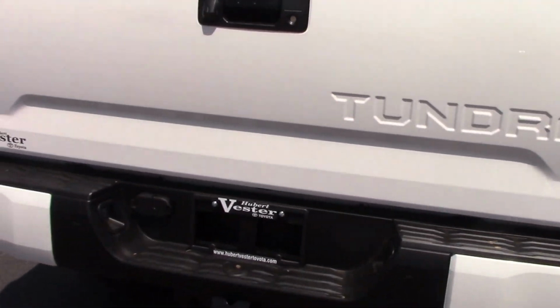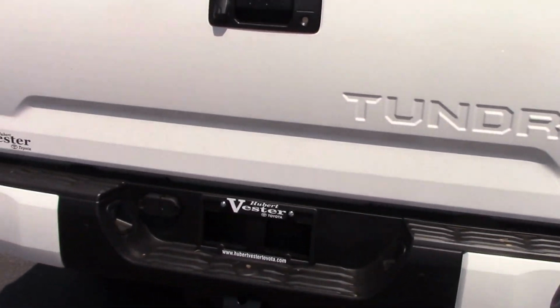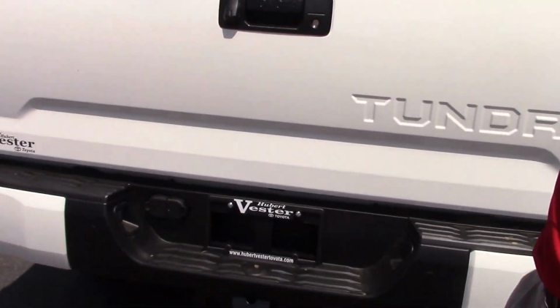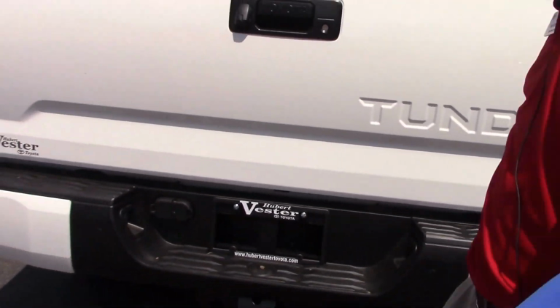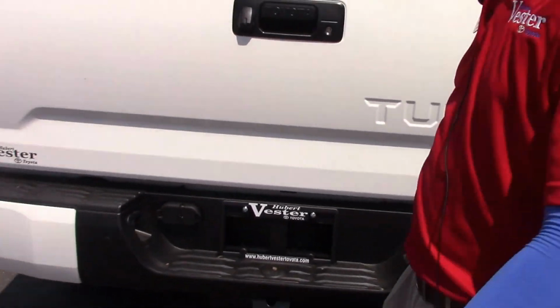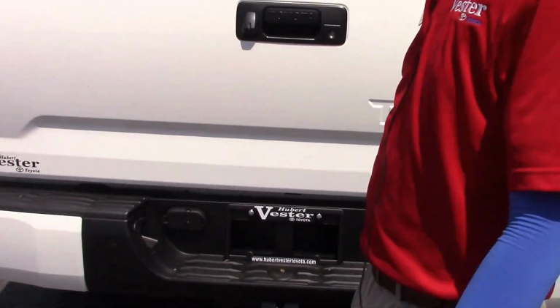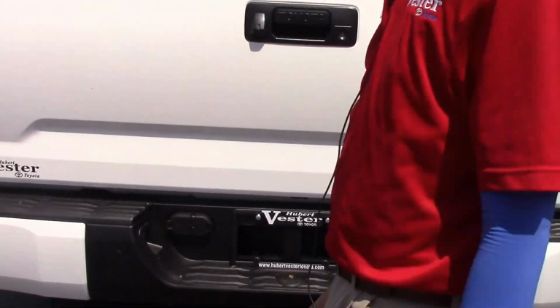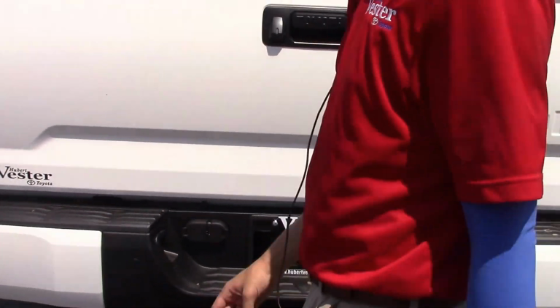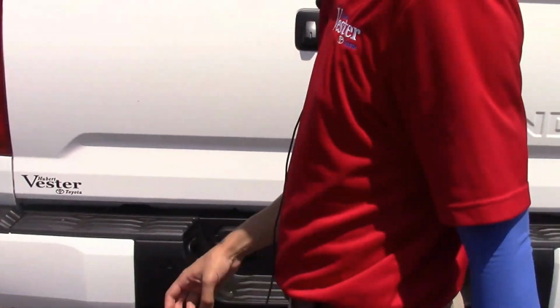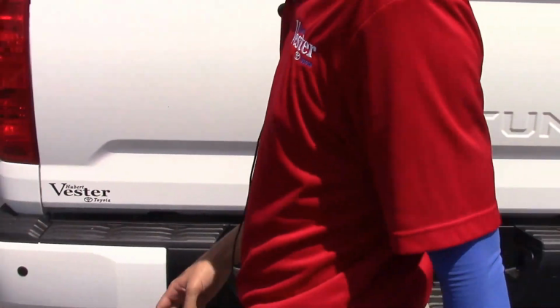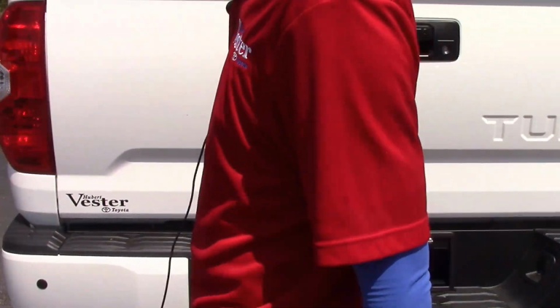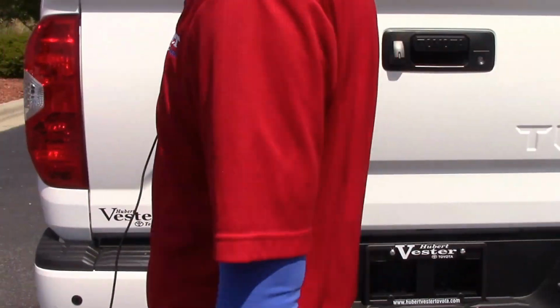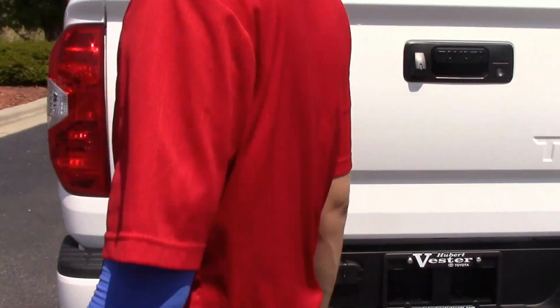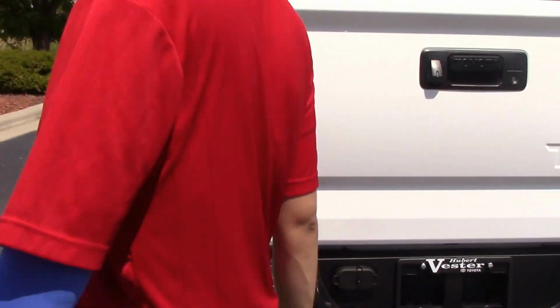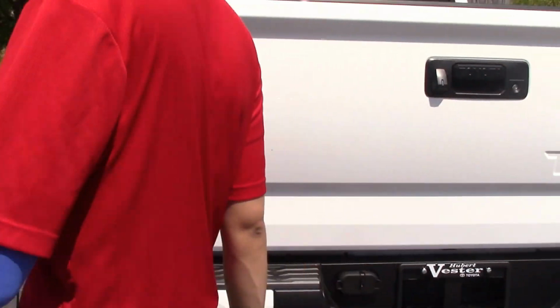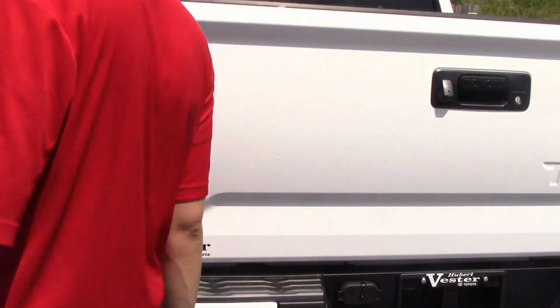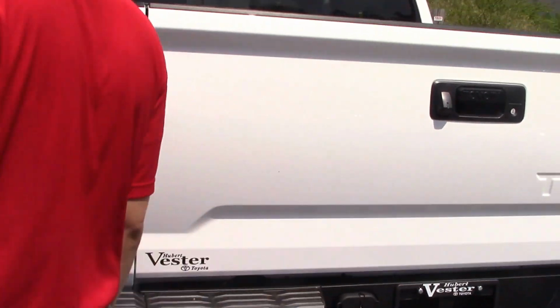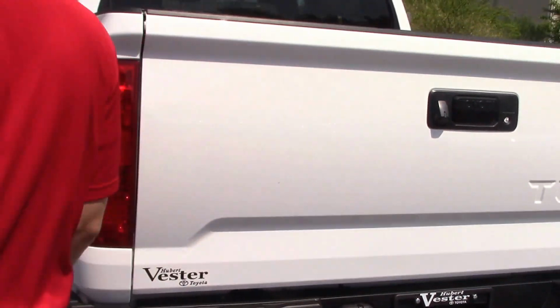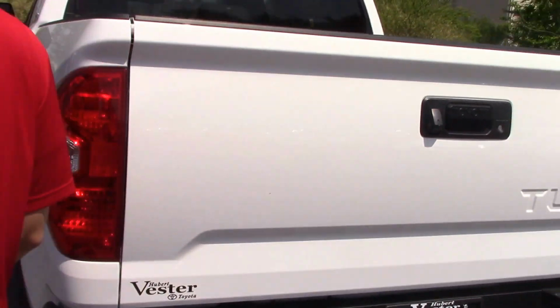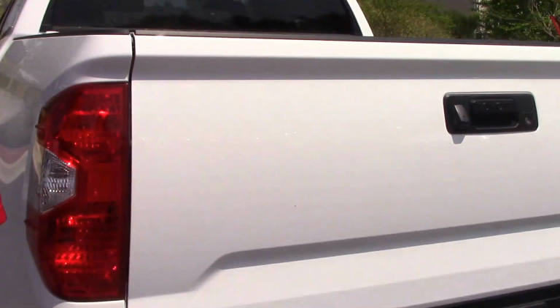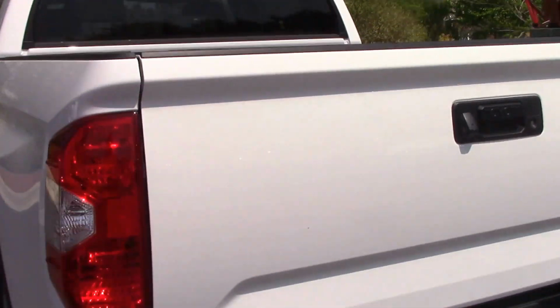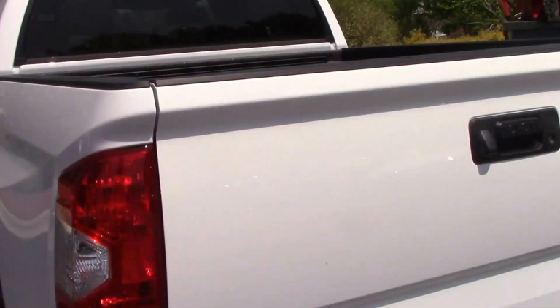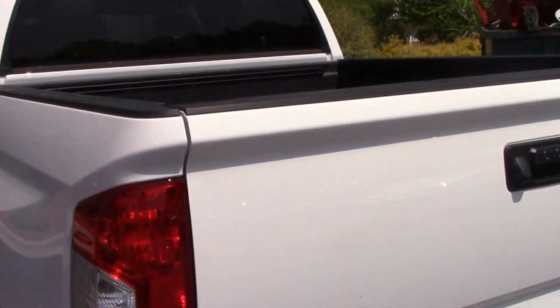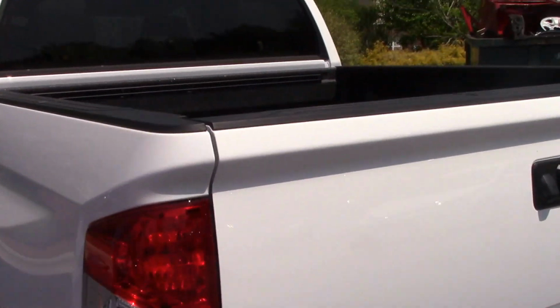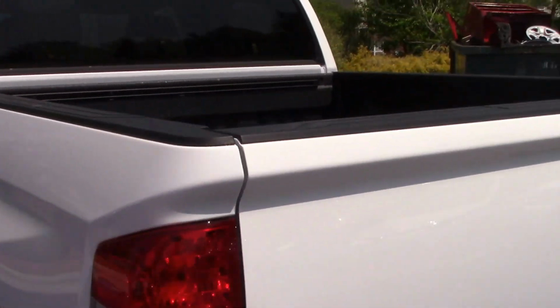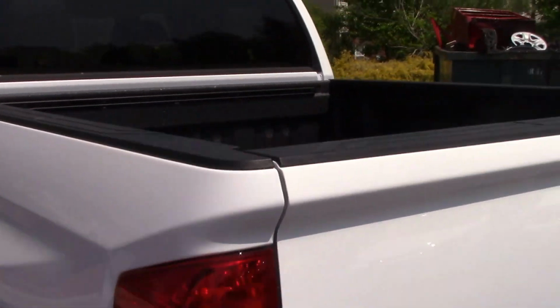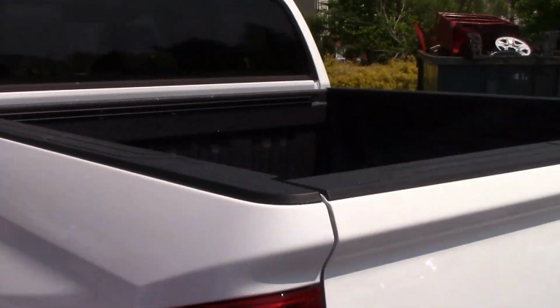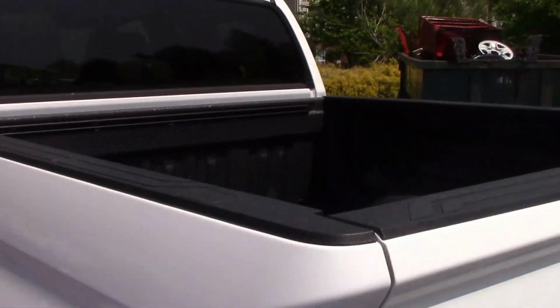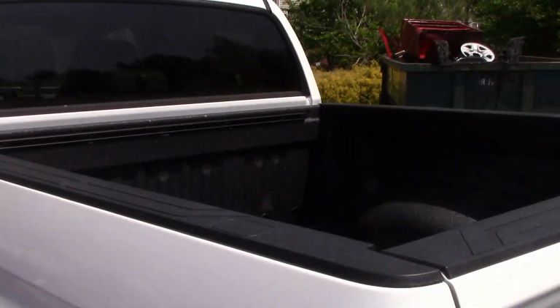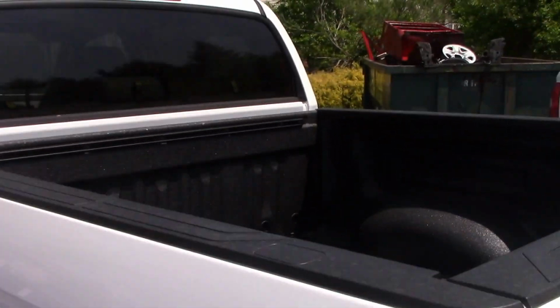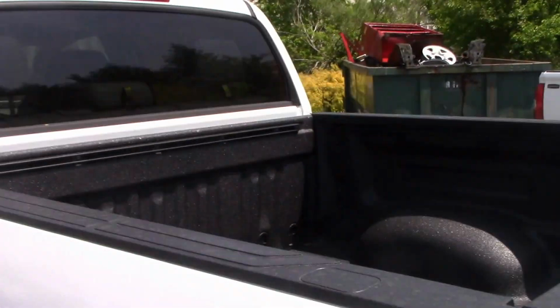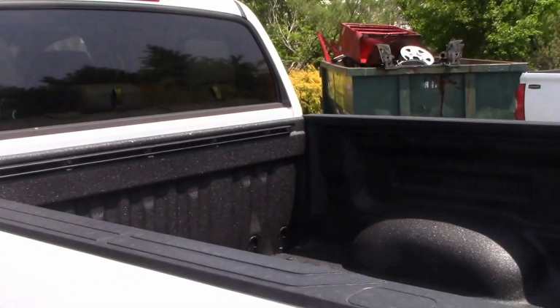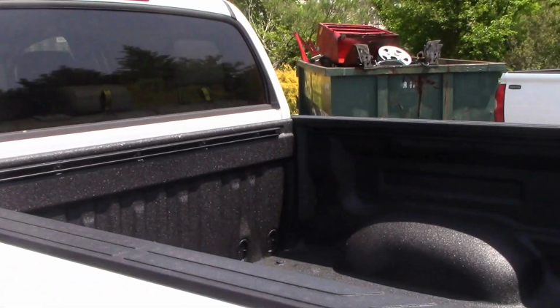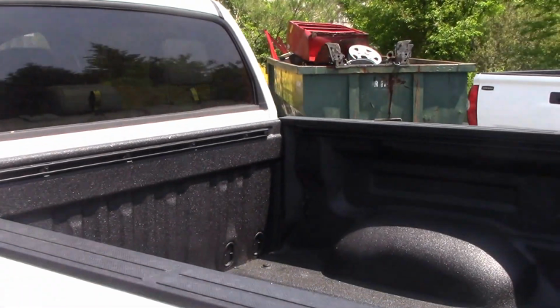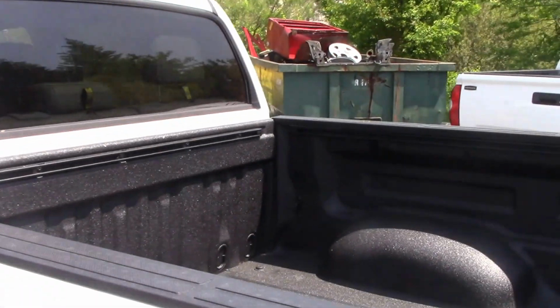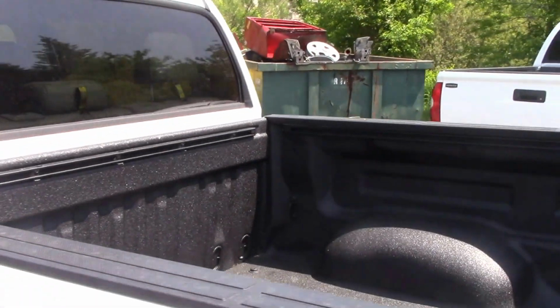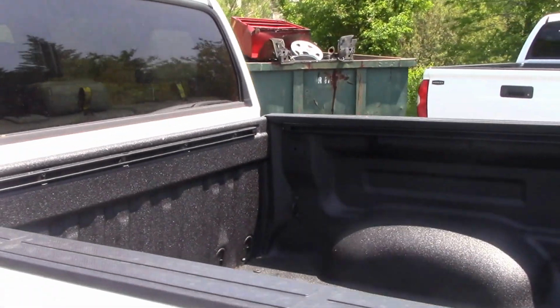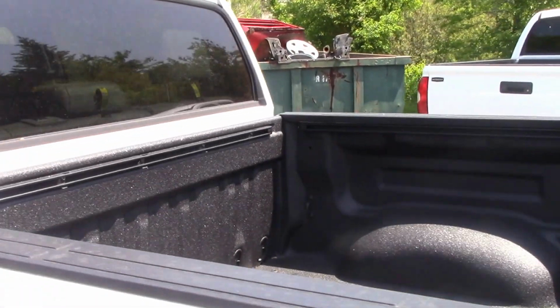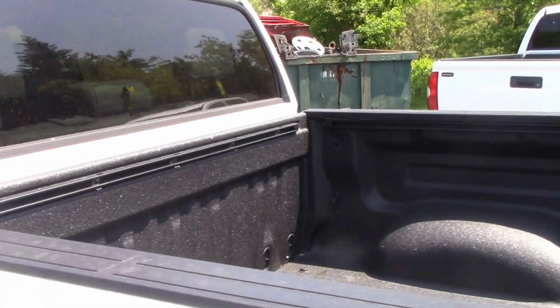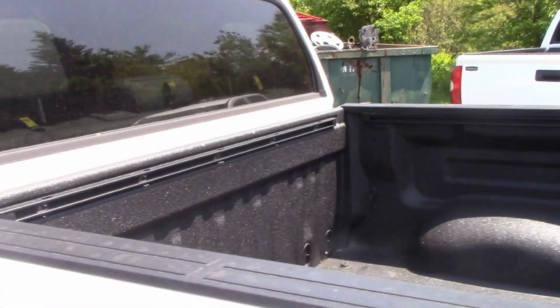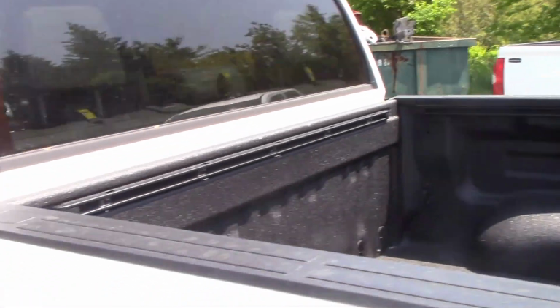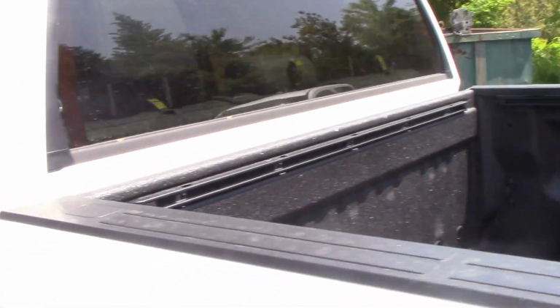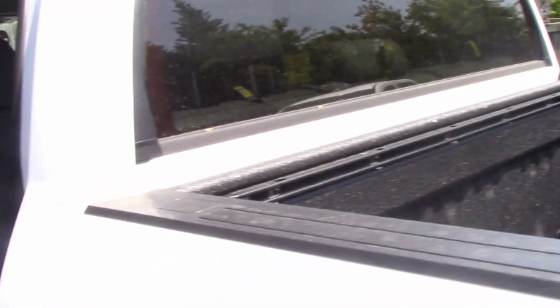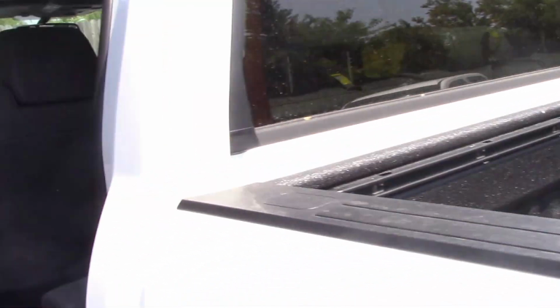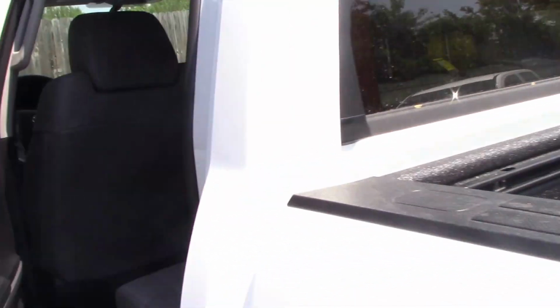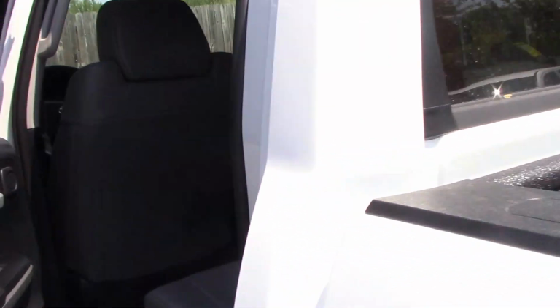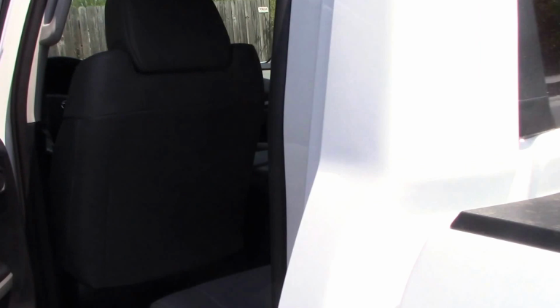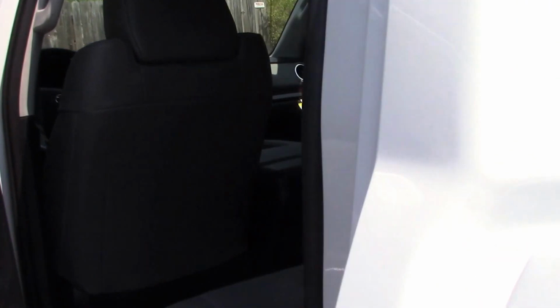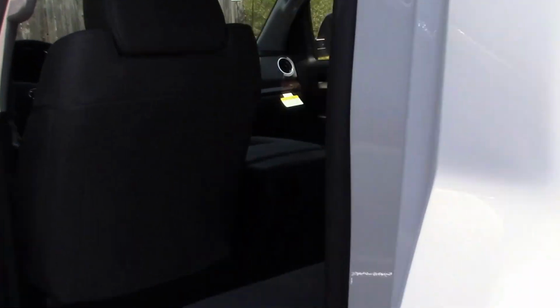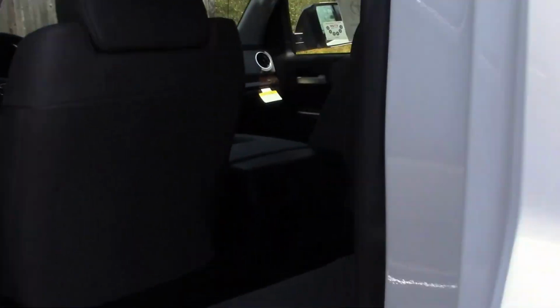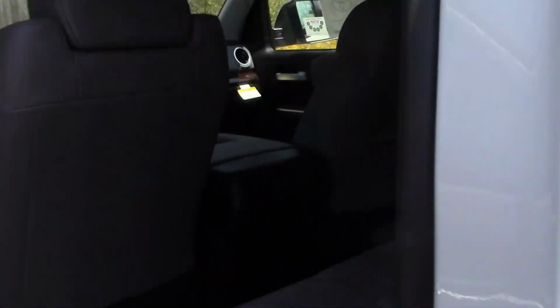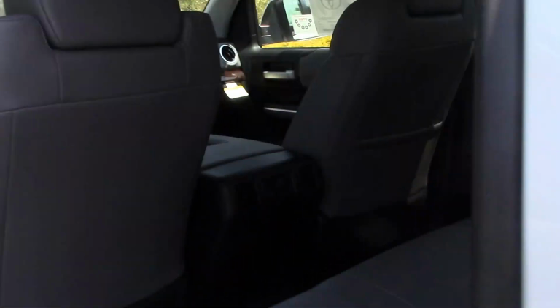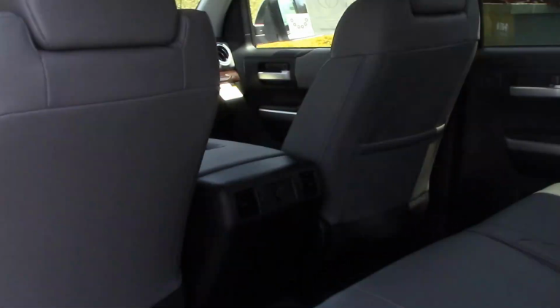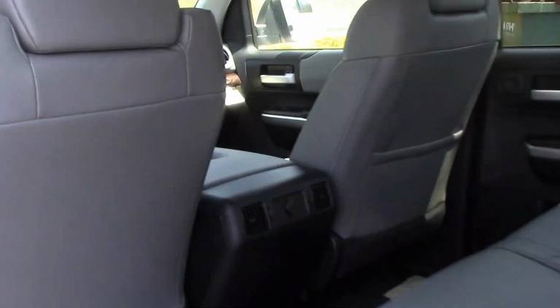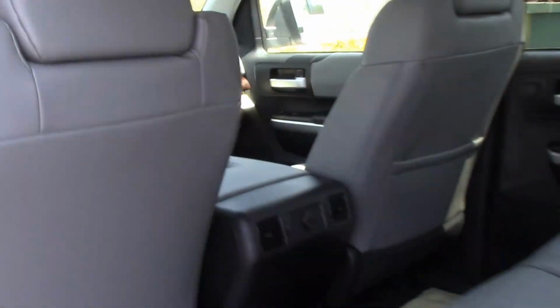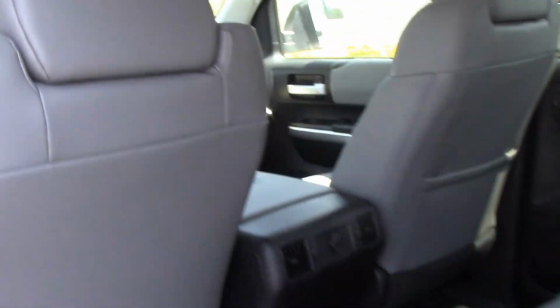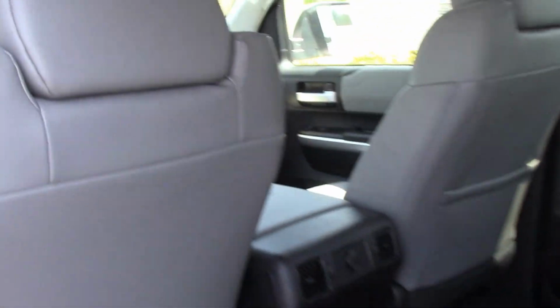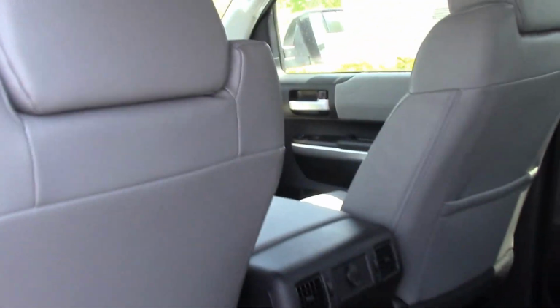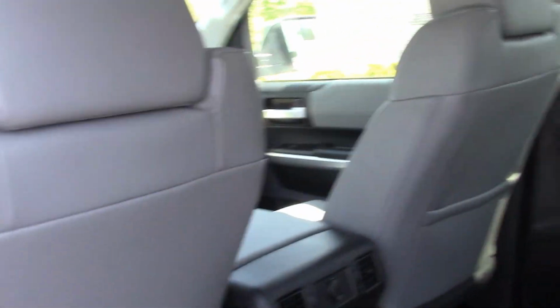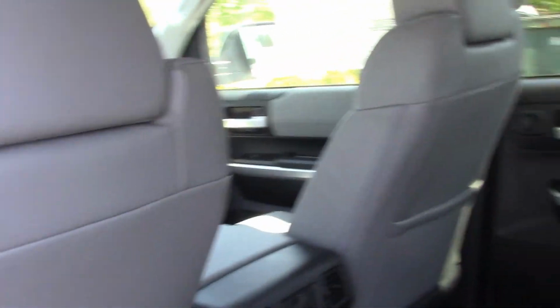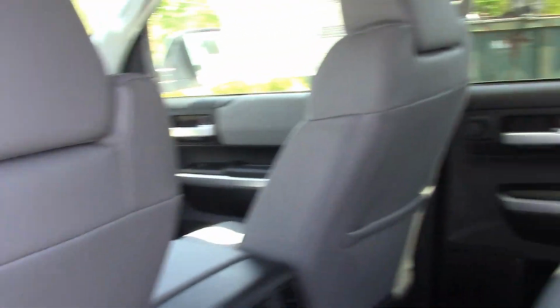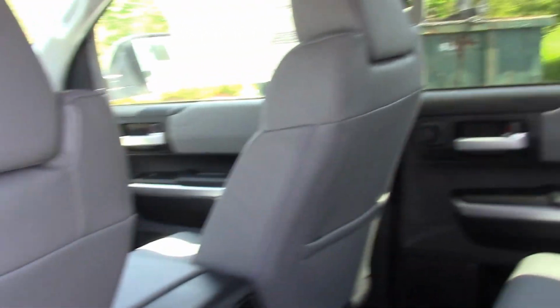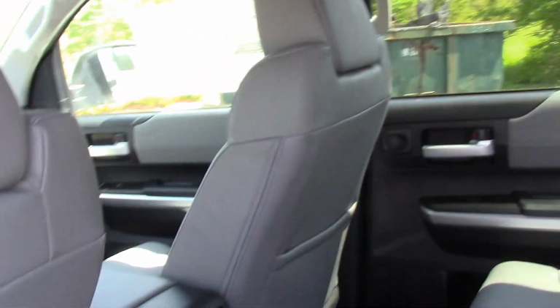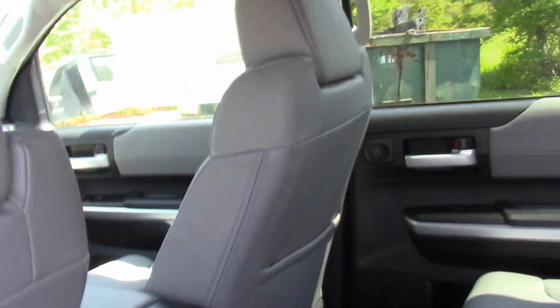We're going to go ahead and hop inside and talk about some of the interior features.